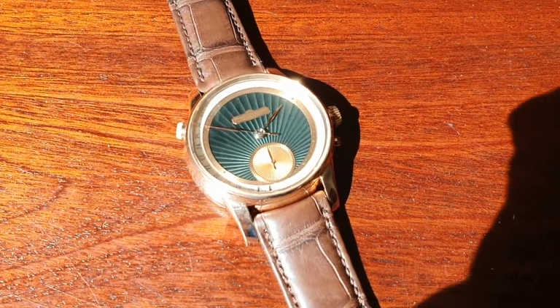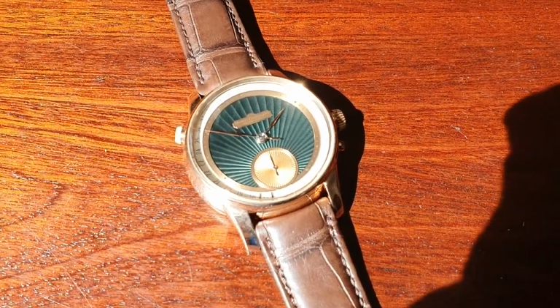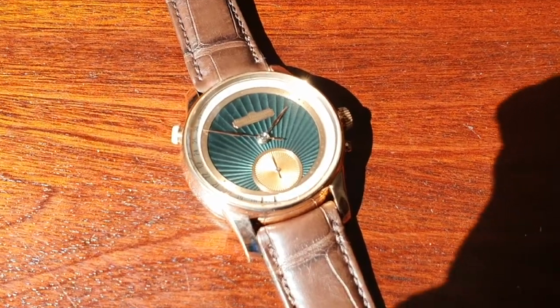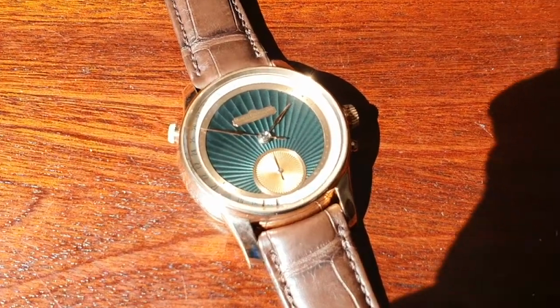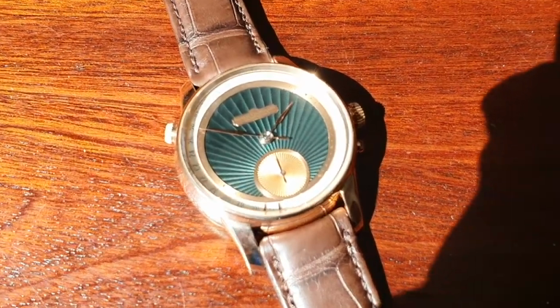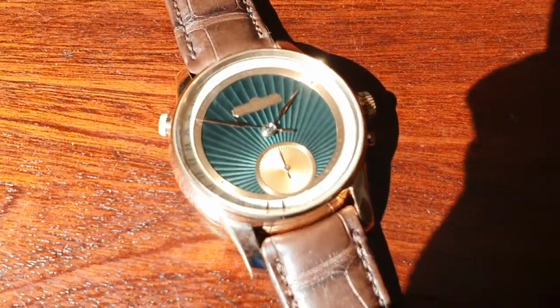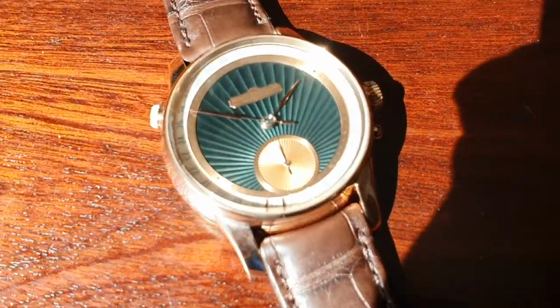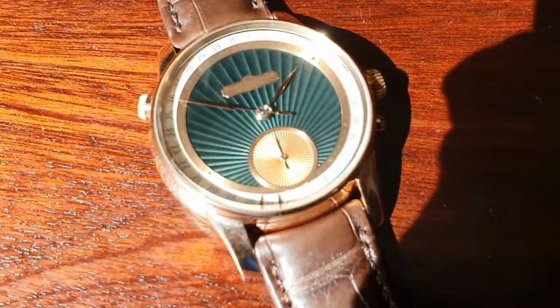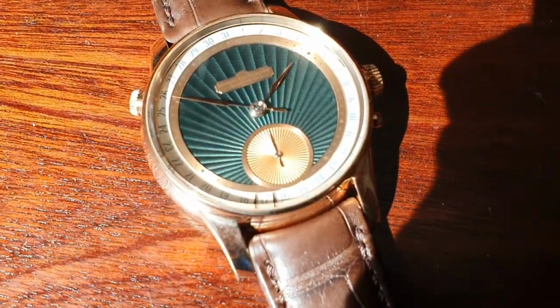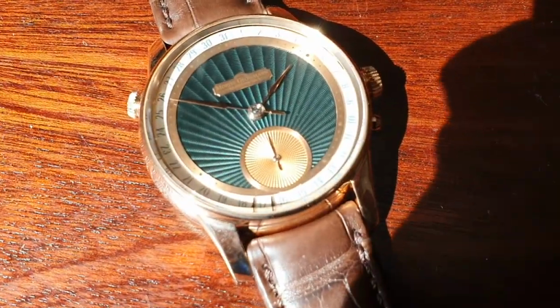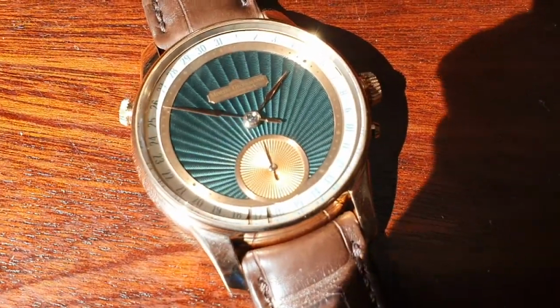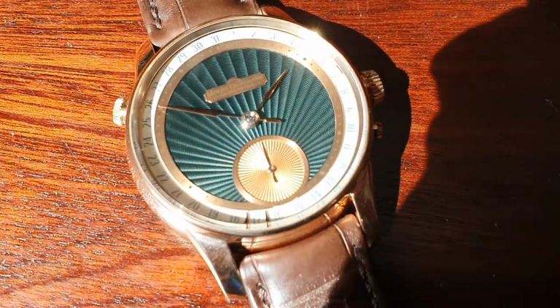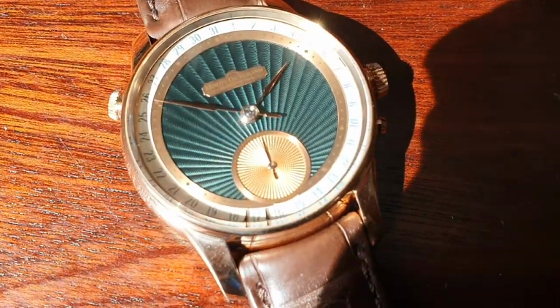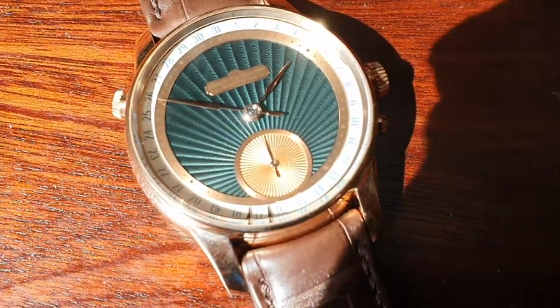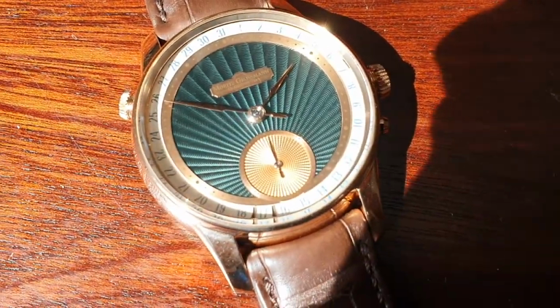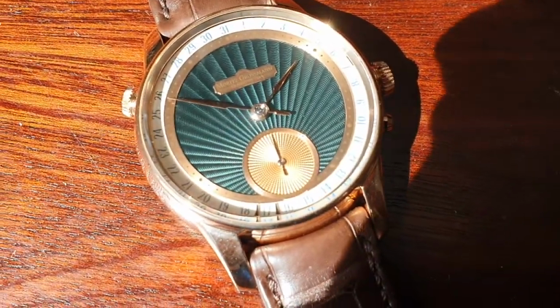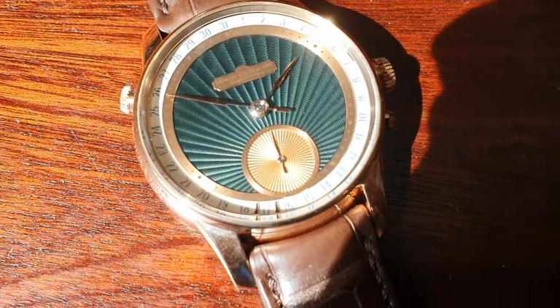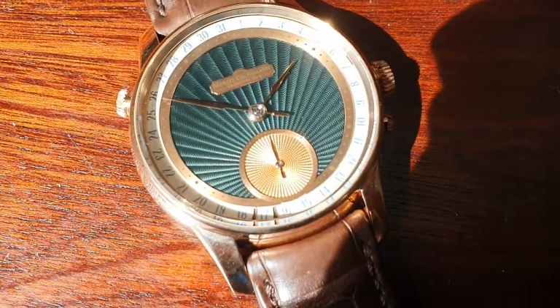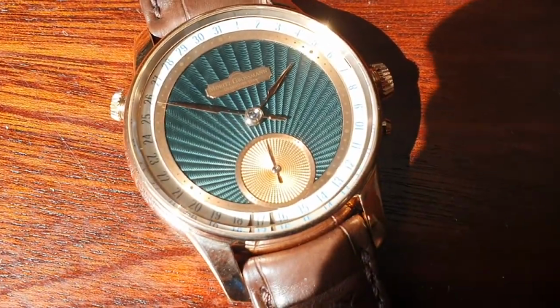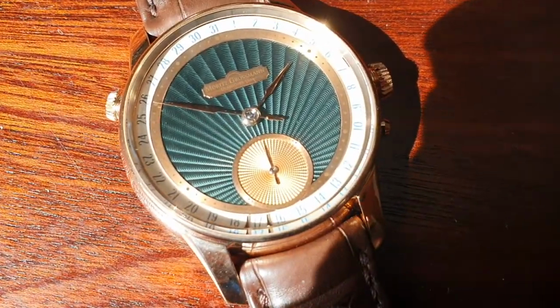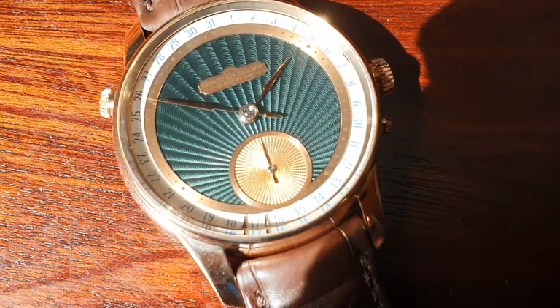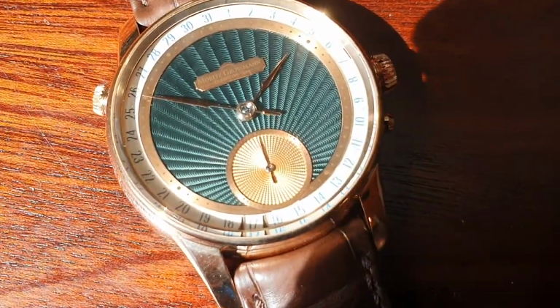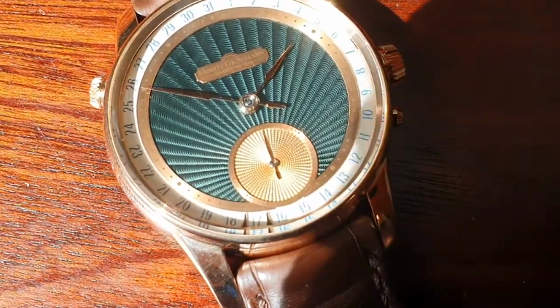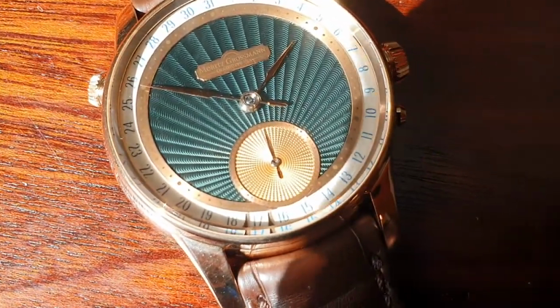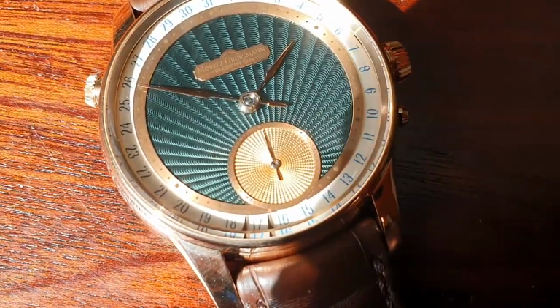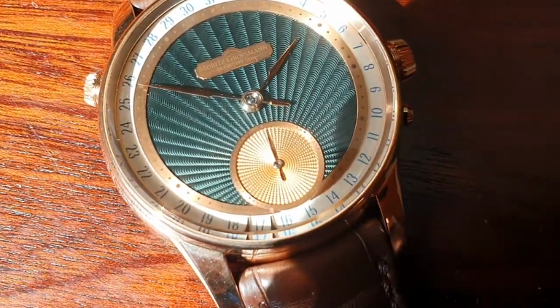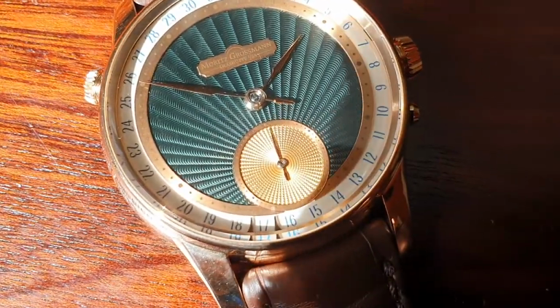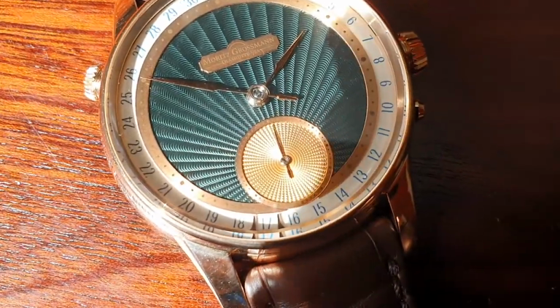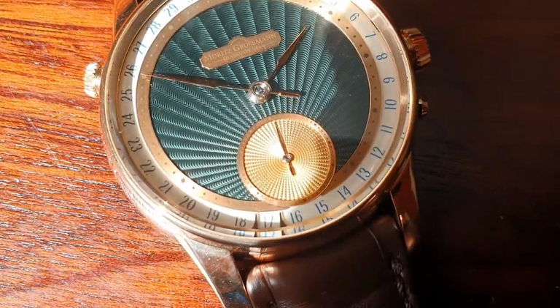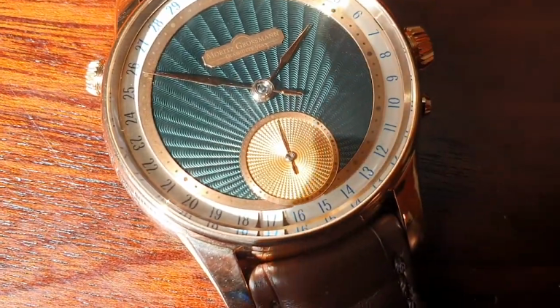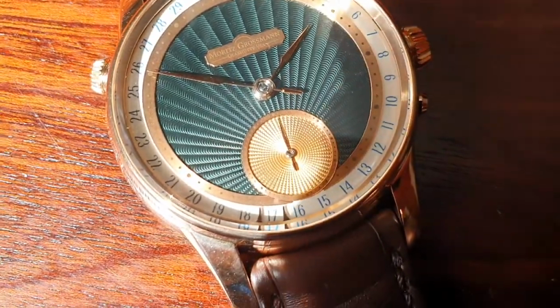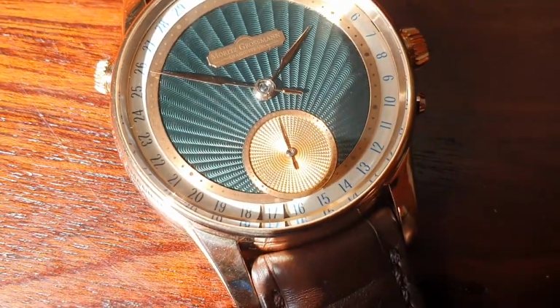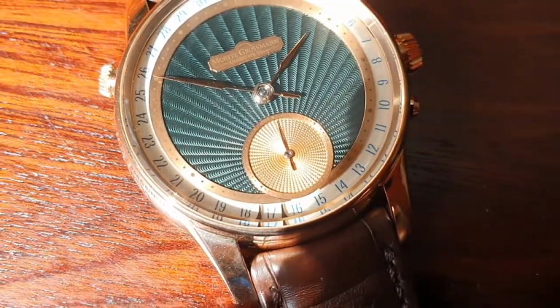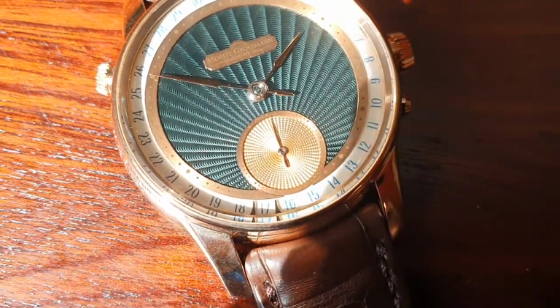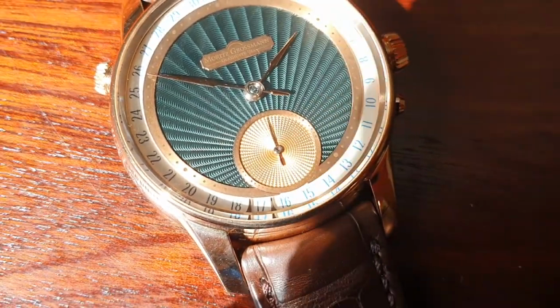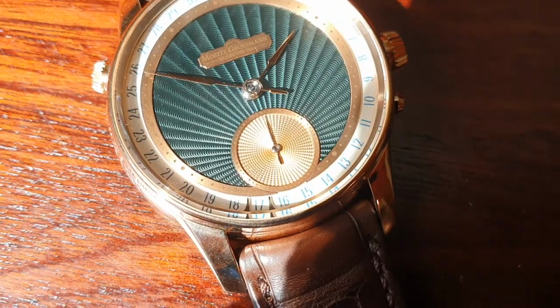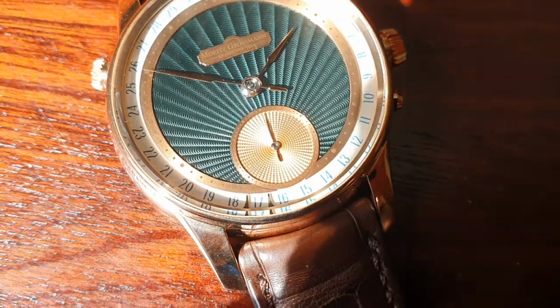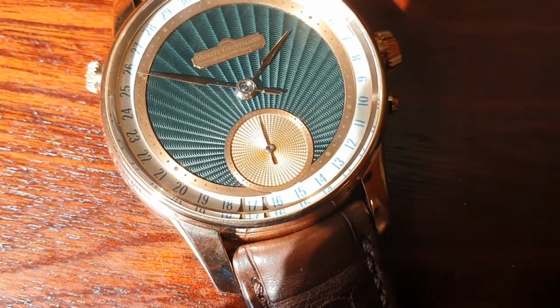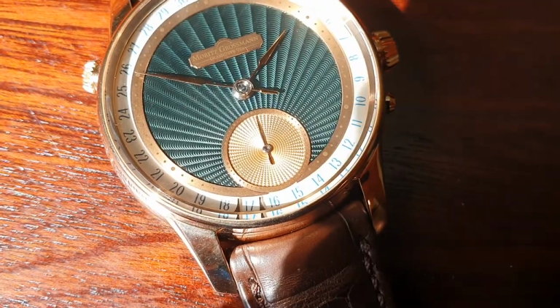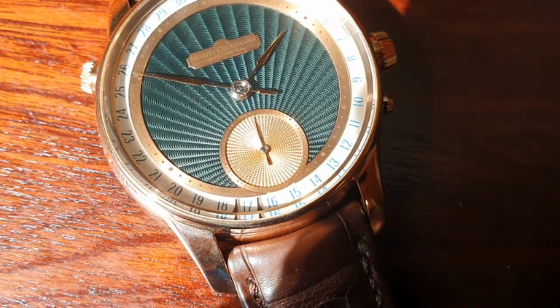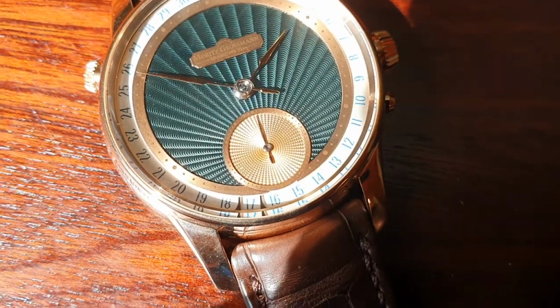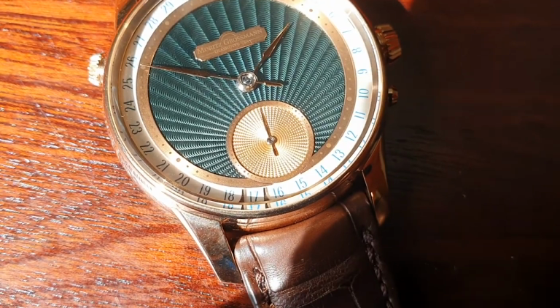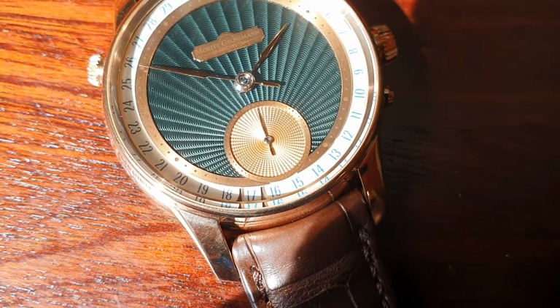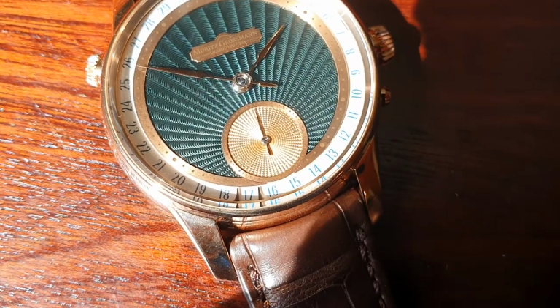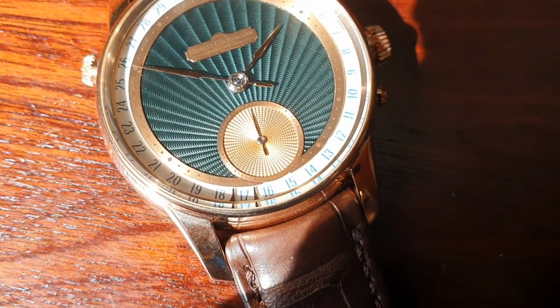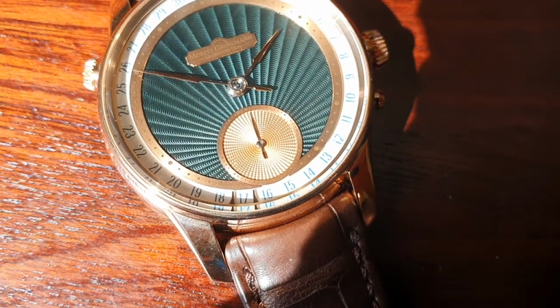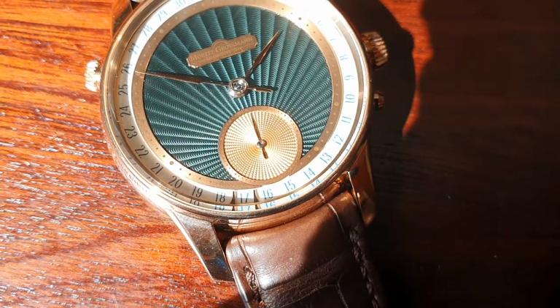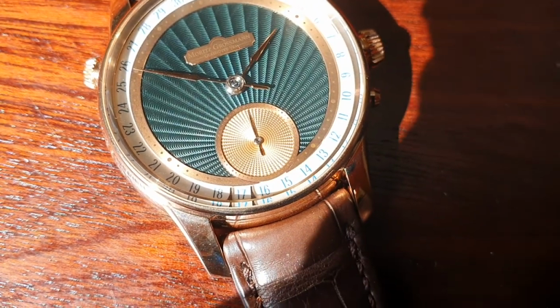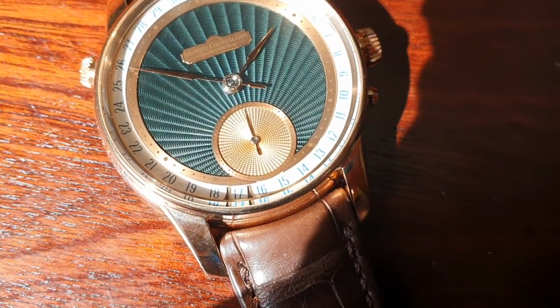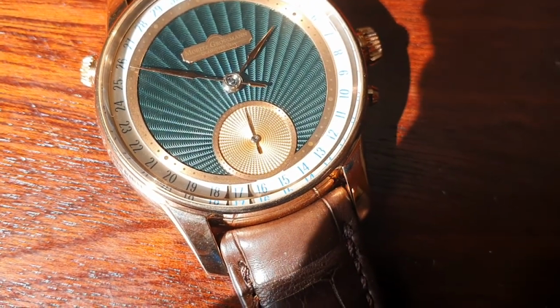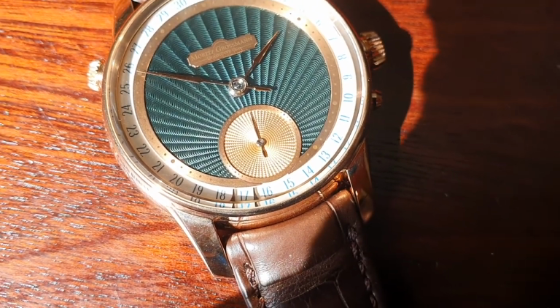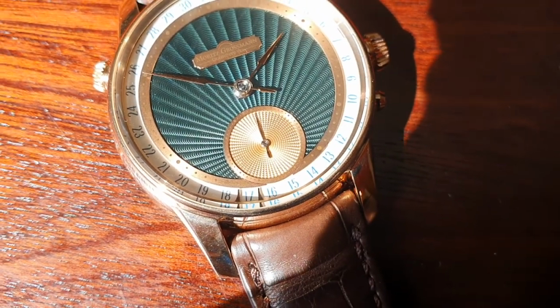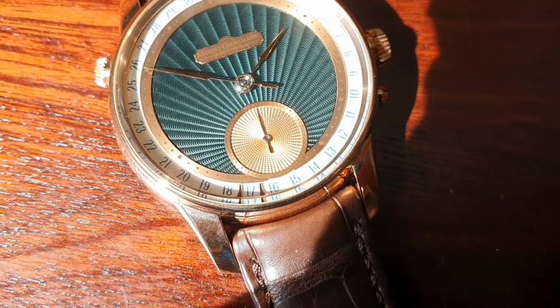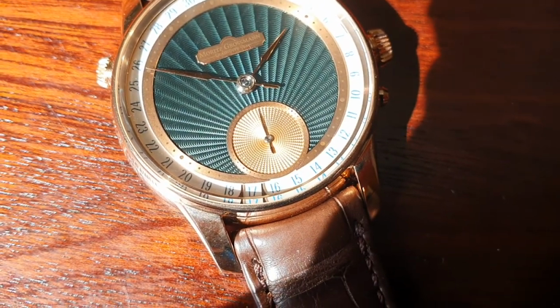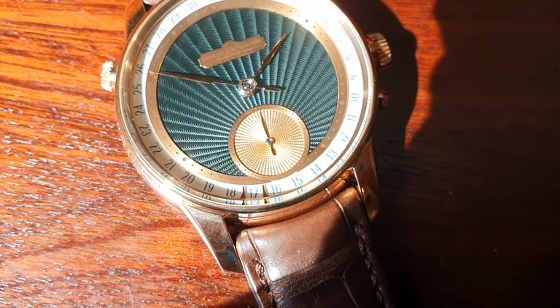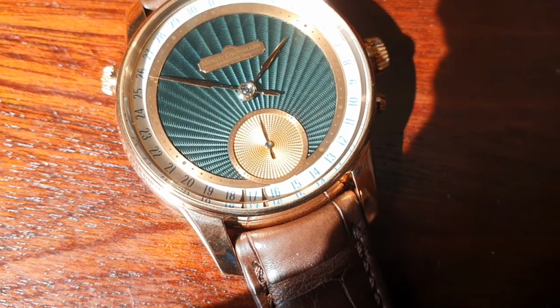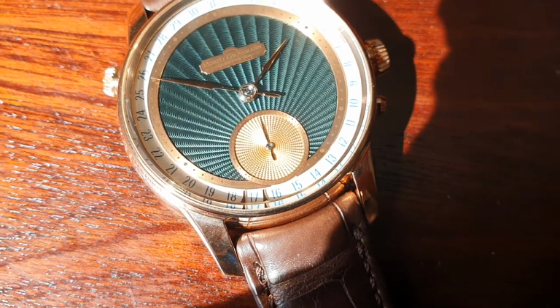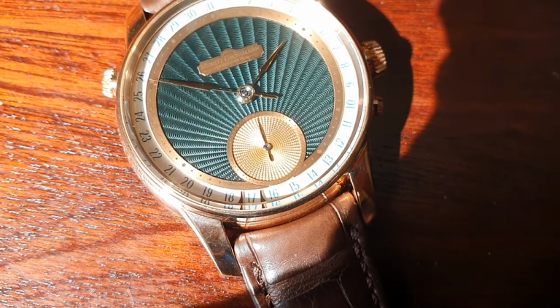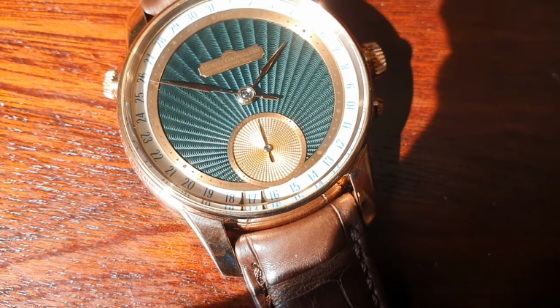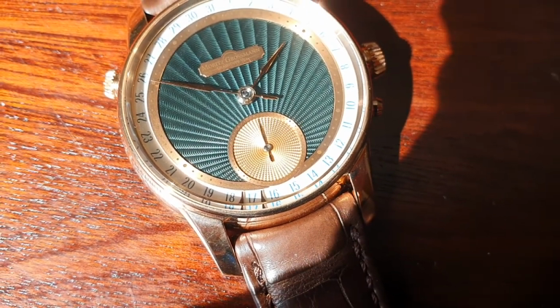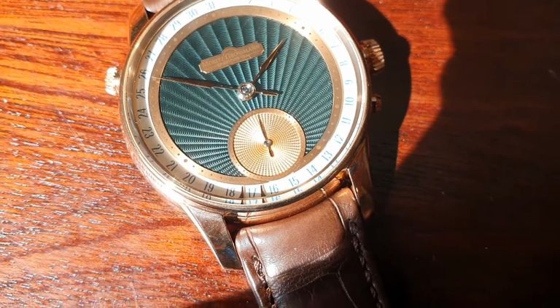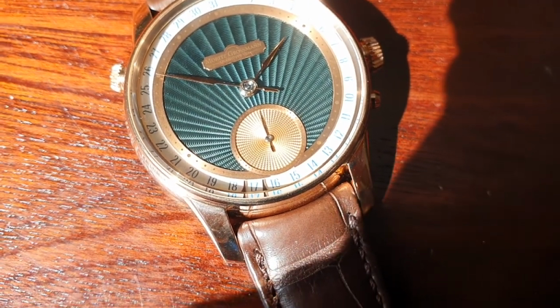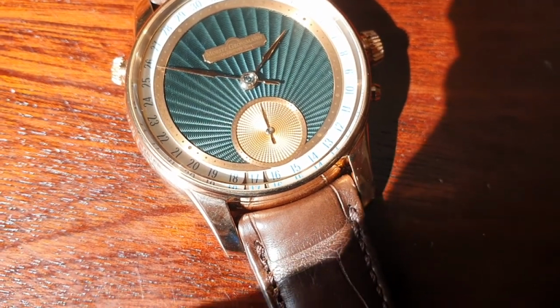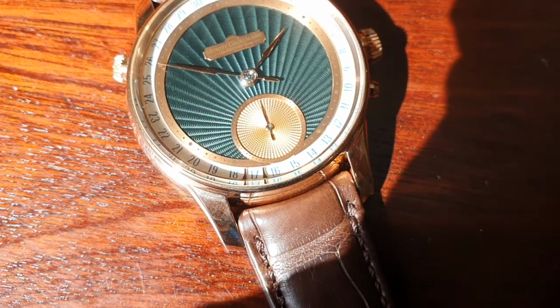It's a surrounding outer rim date with an indicator. Let me try to show you — you see here at 17. That's the indicated date.